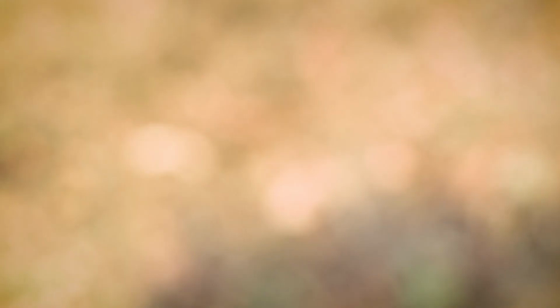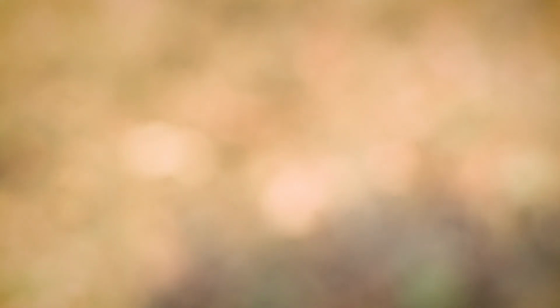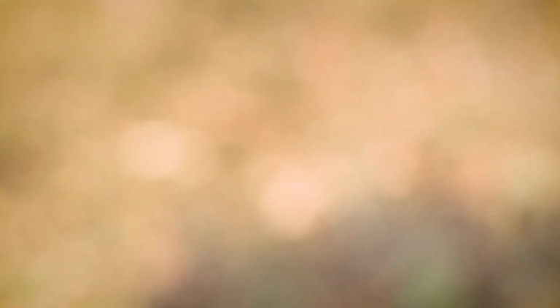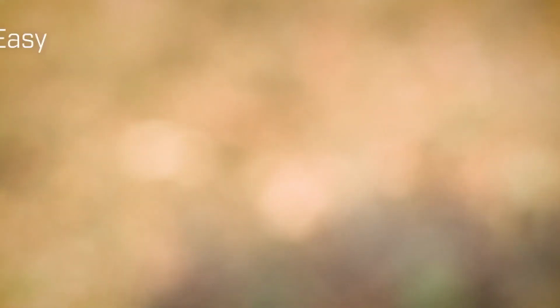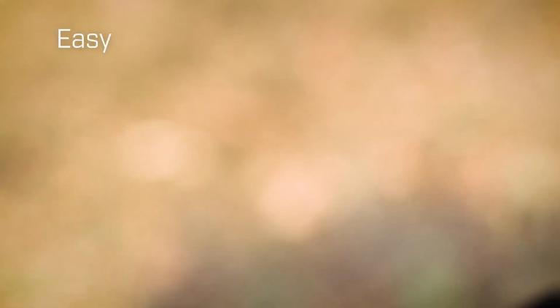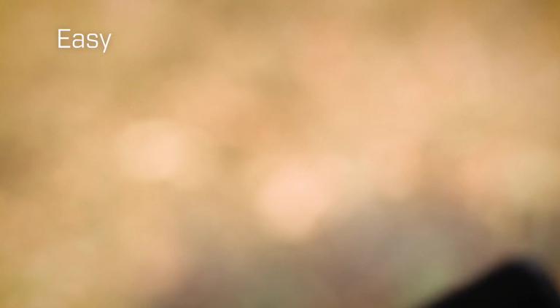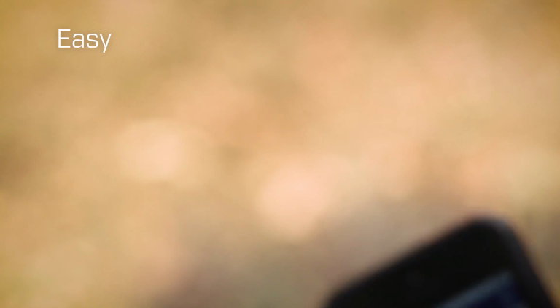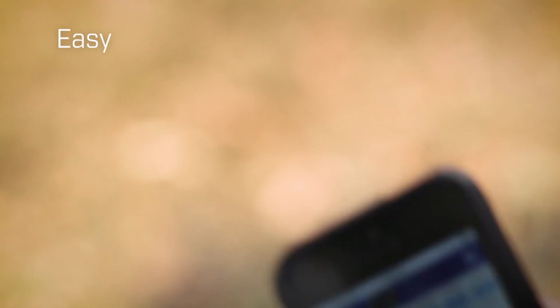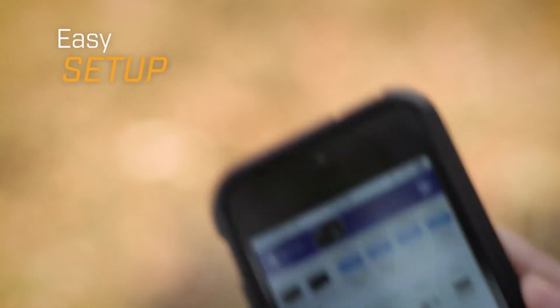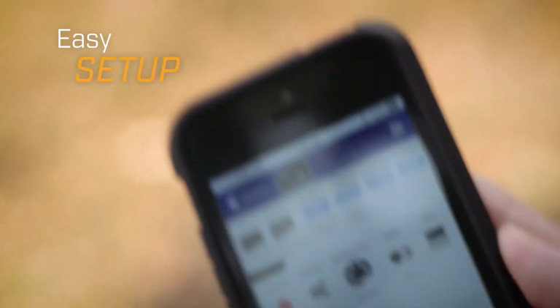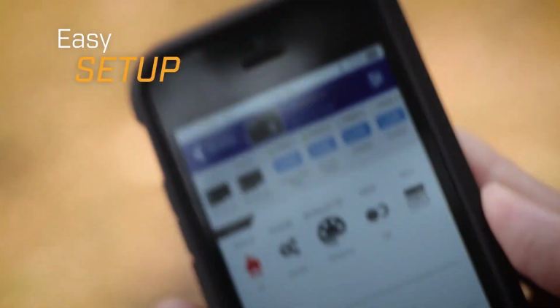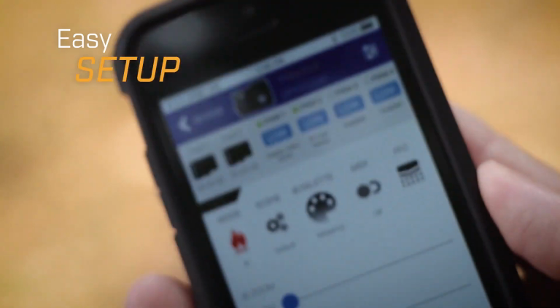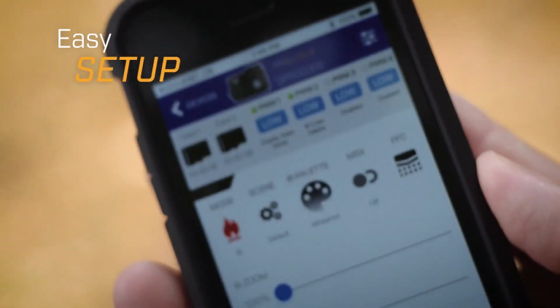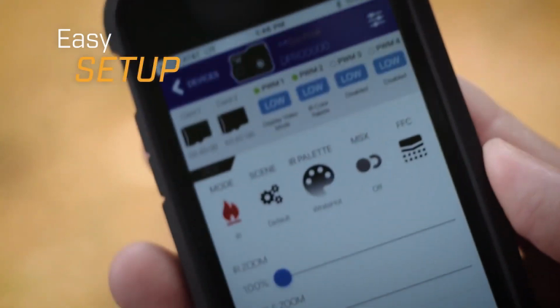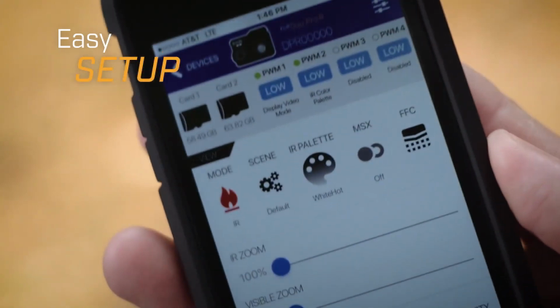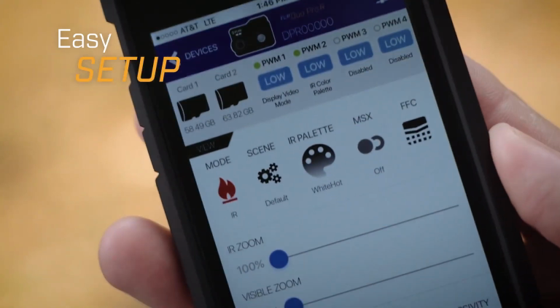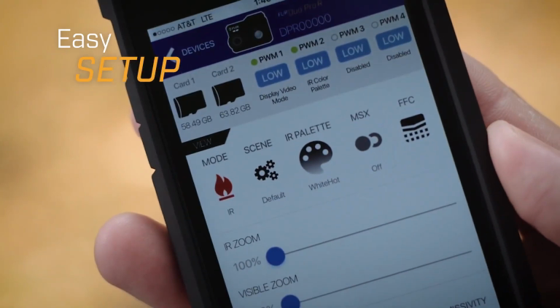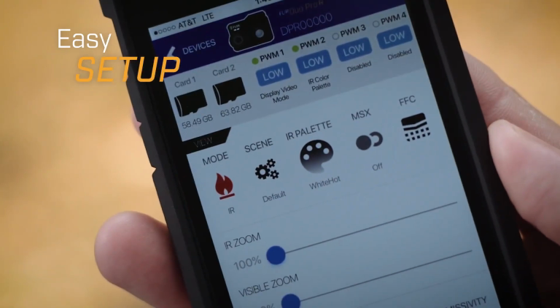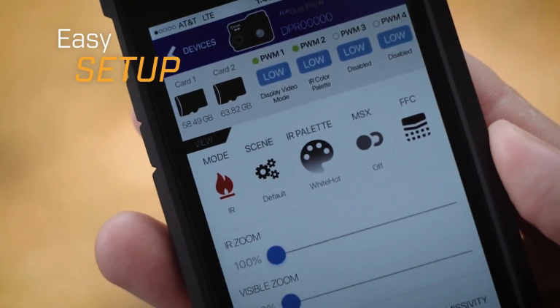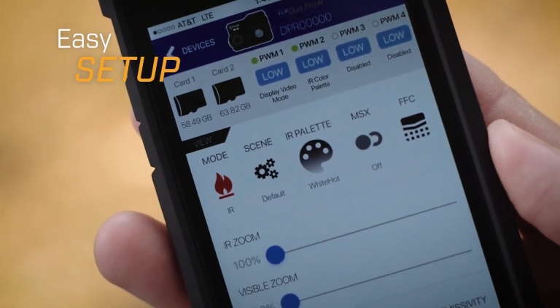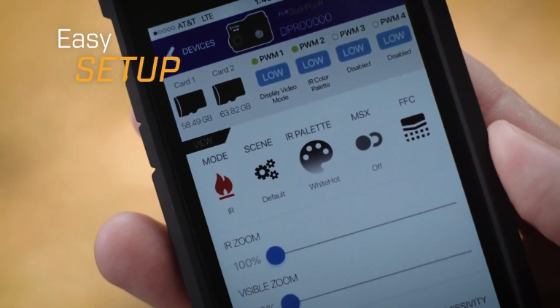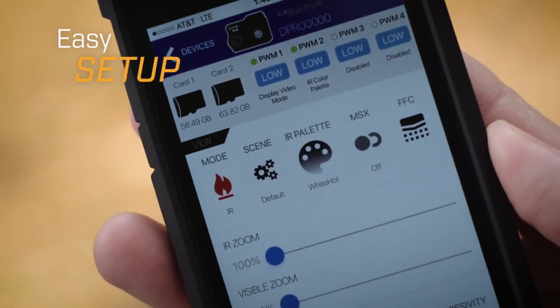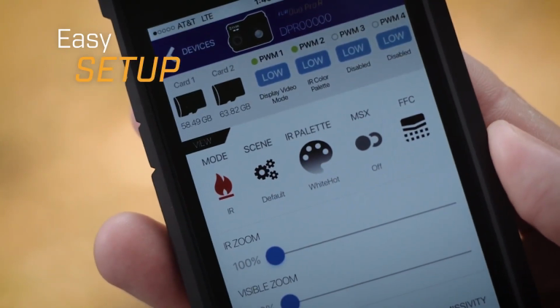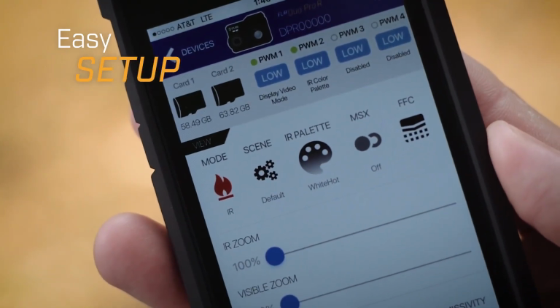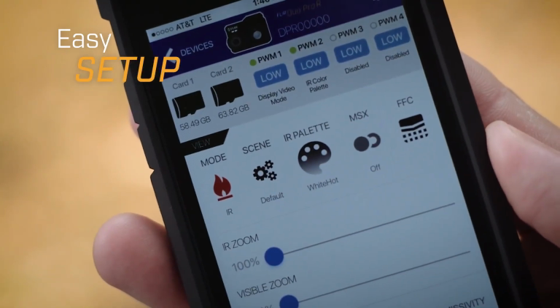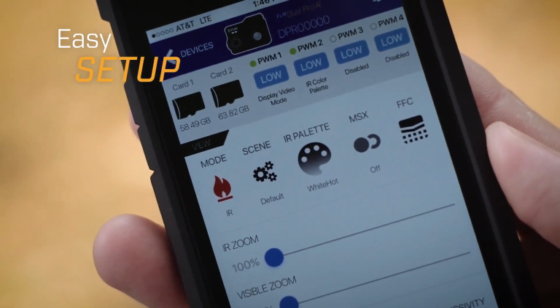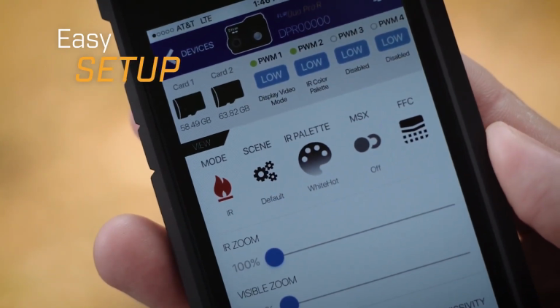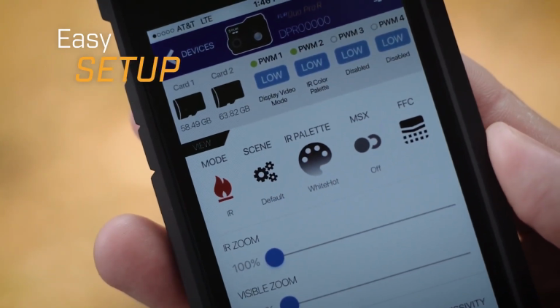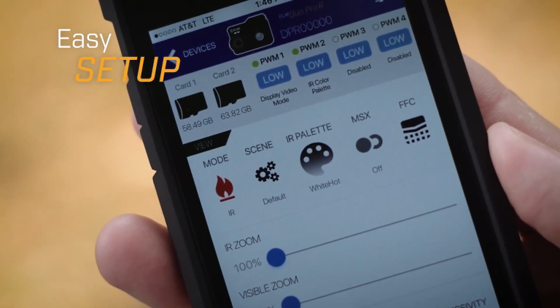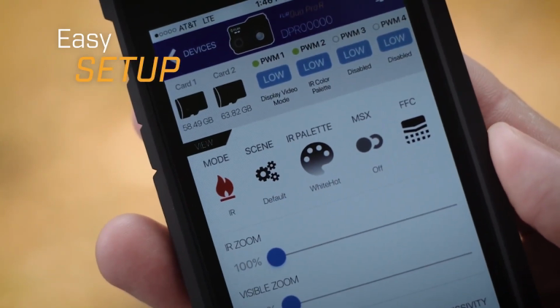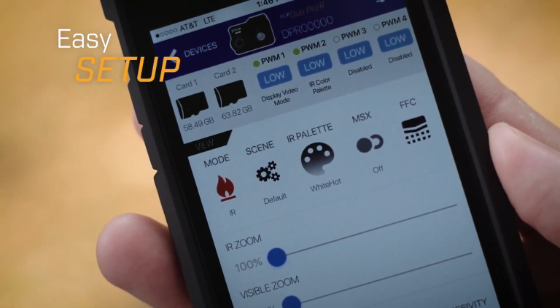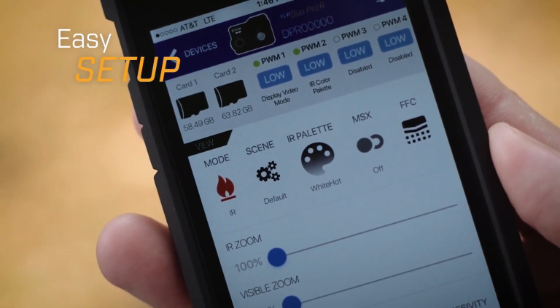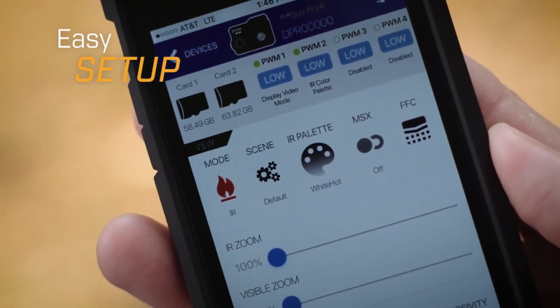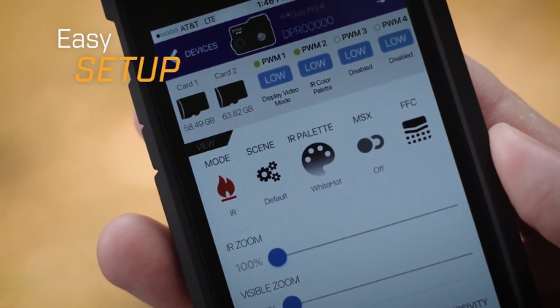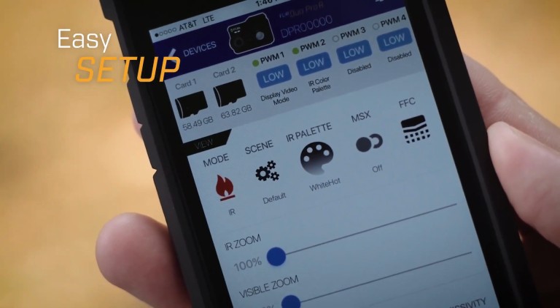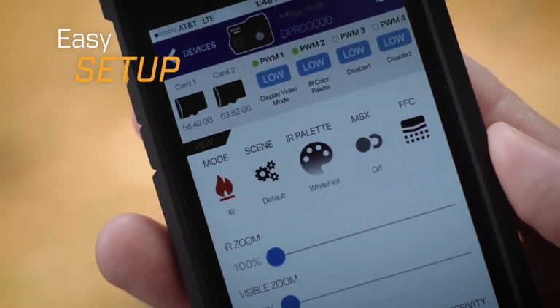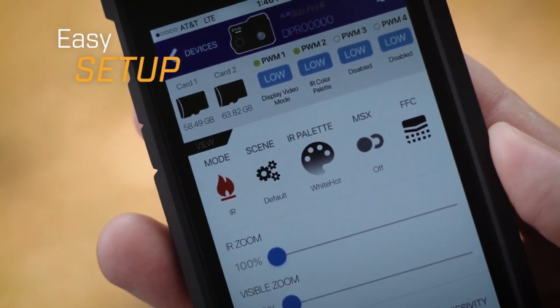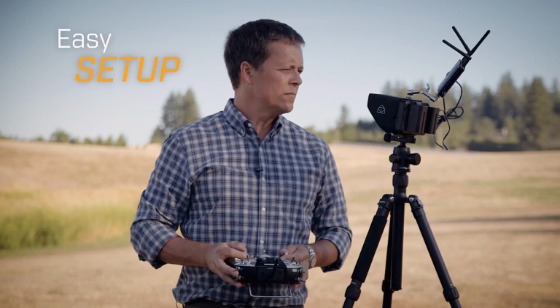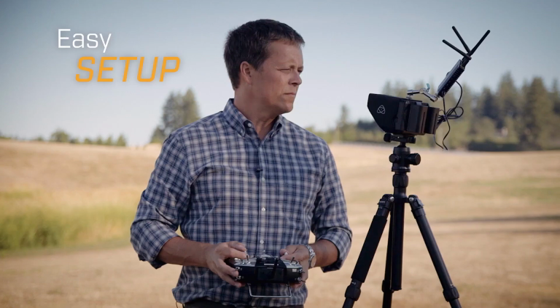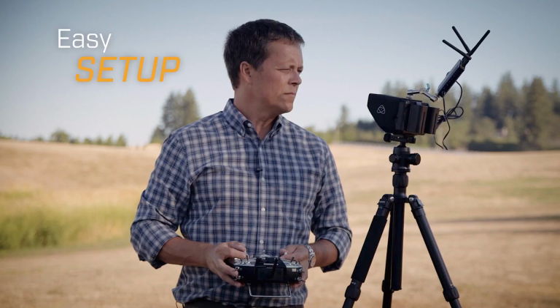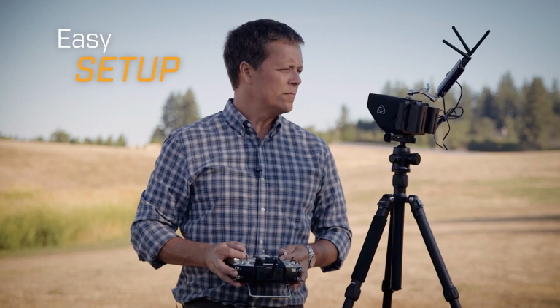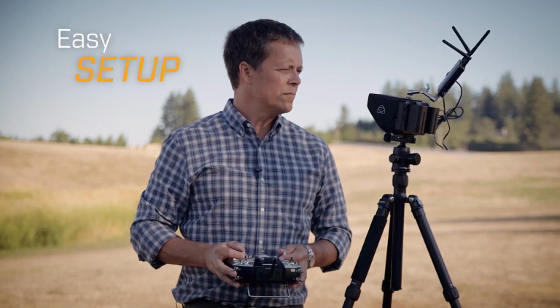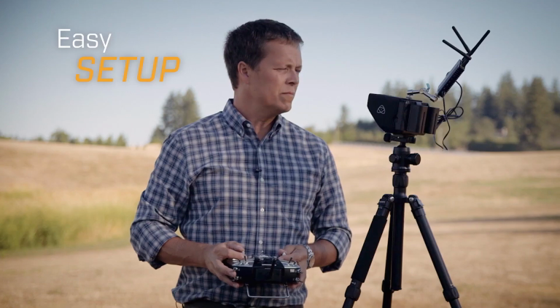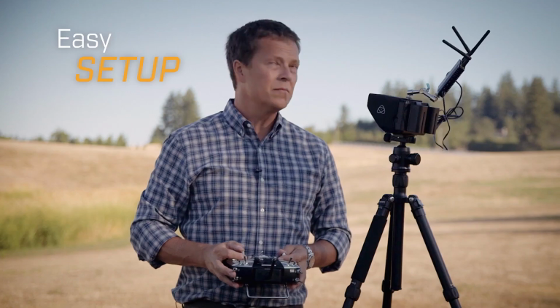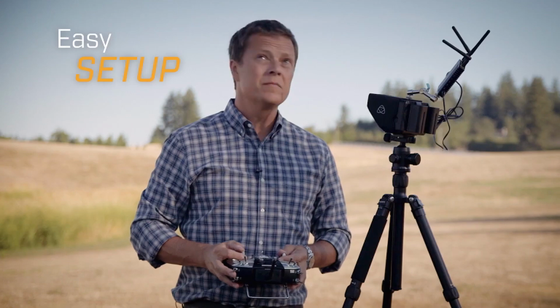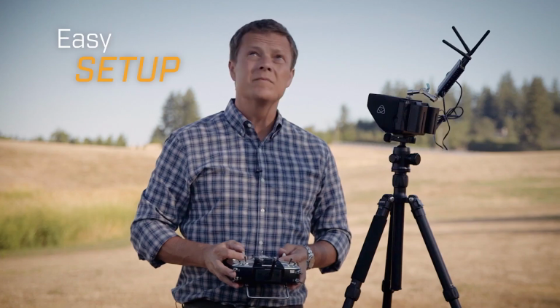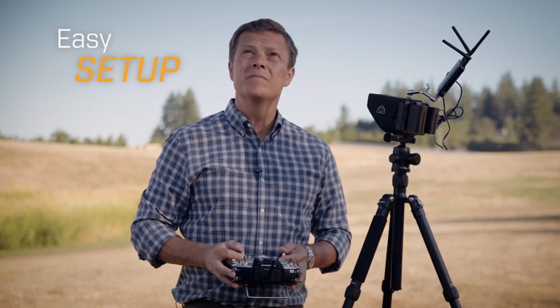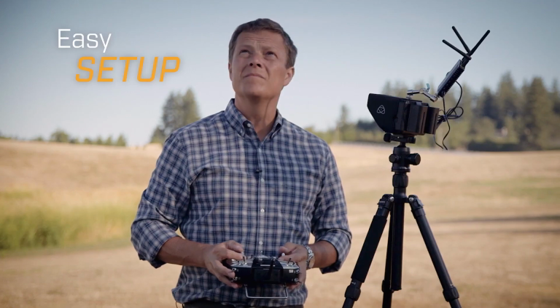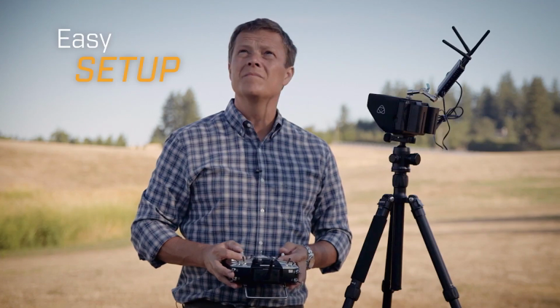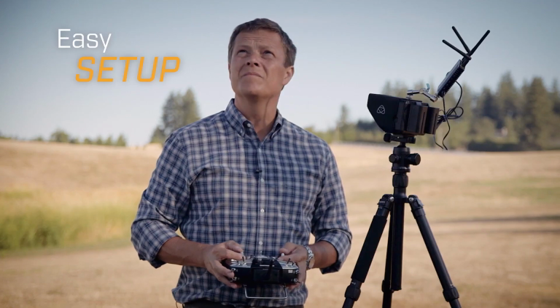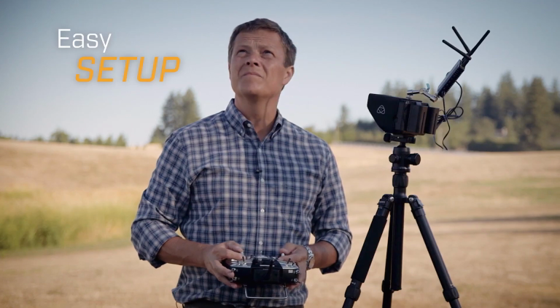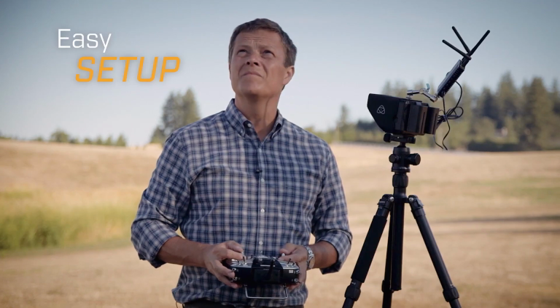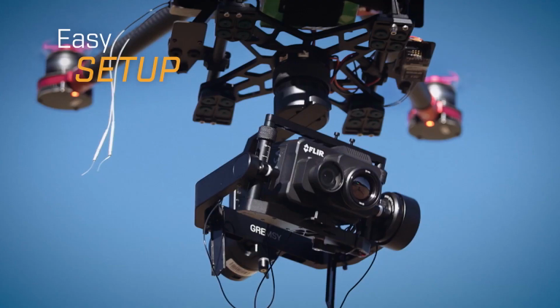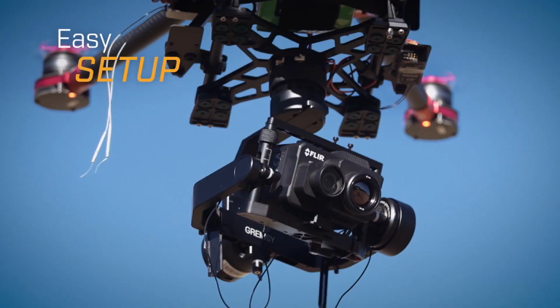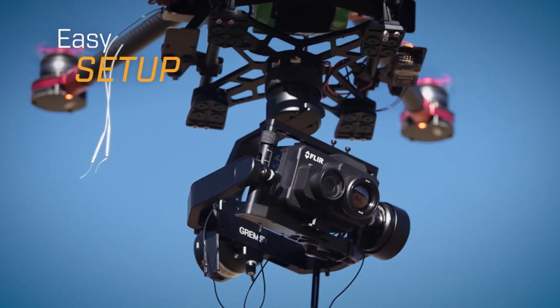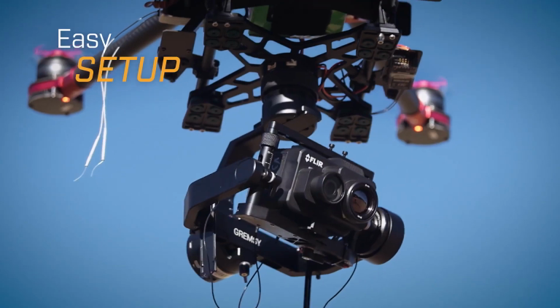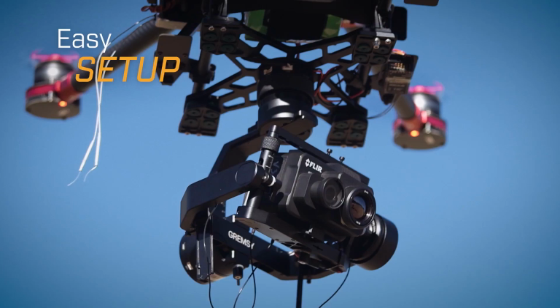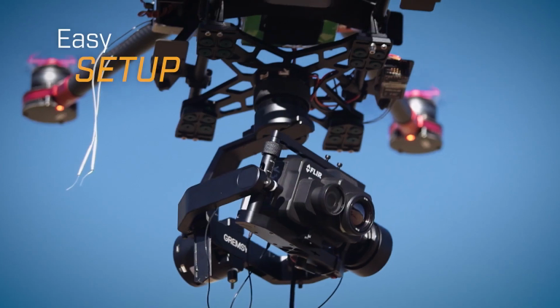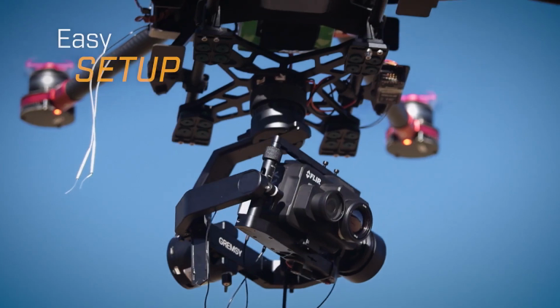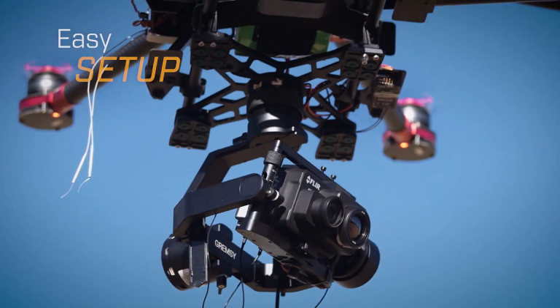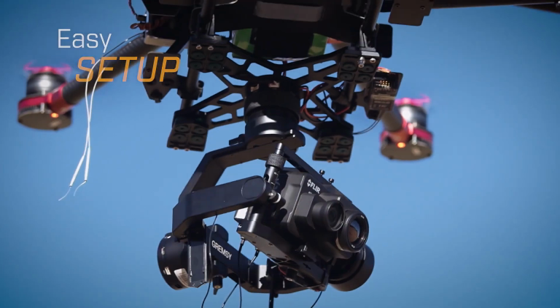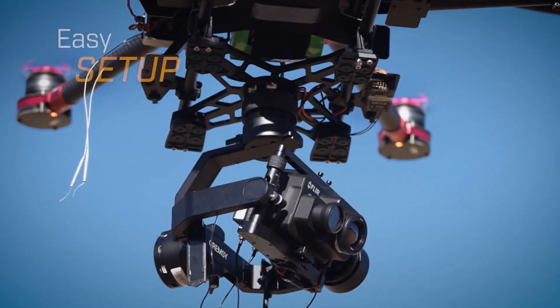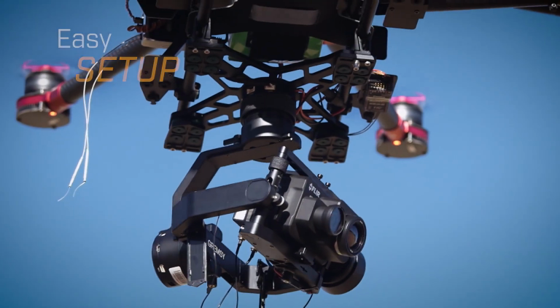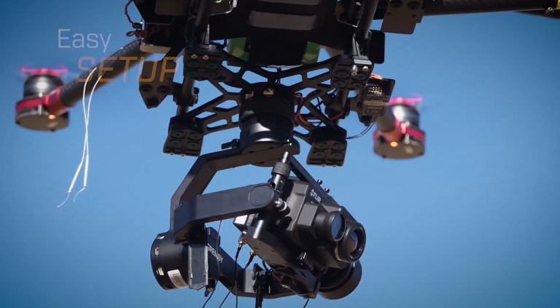Setup is fast and easy with the FLIR UAS mobile app, and capturing imagery is point-and-shoot simple.